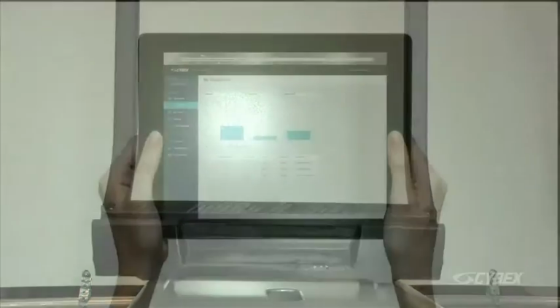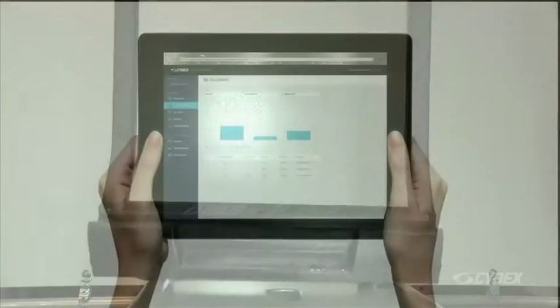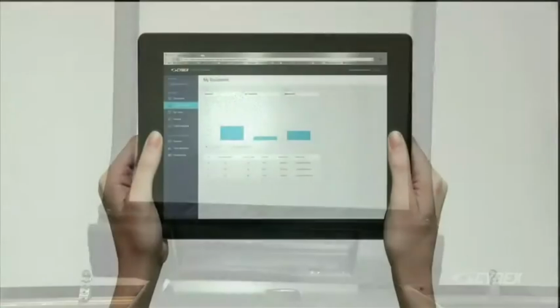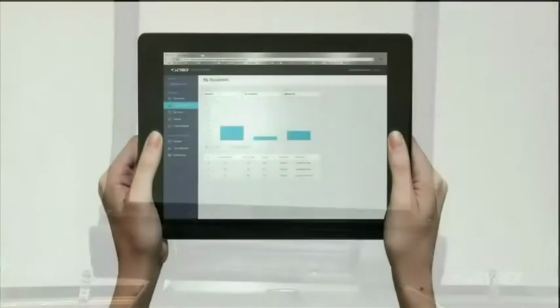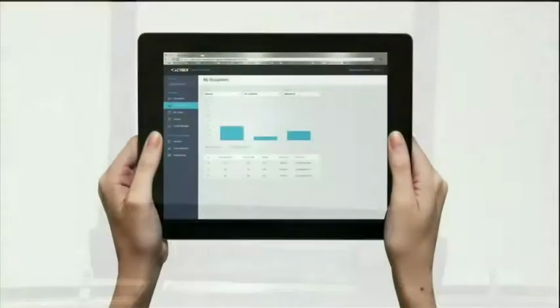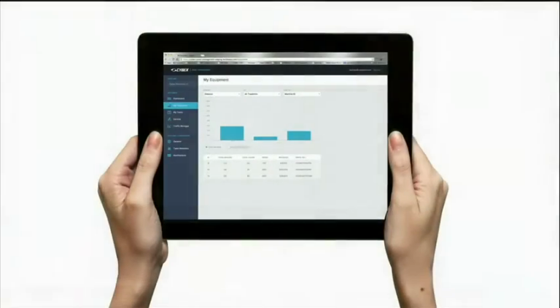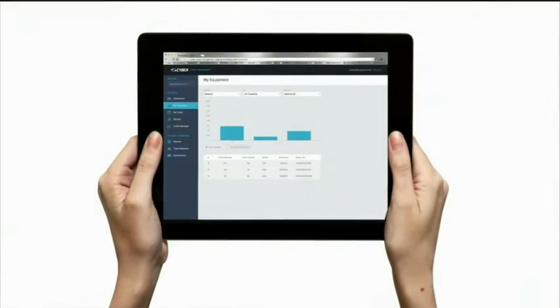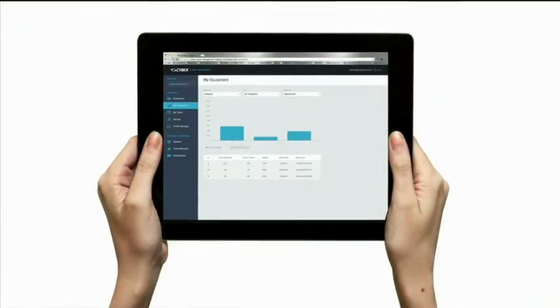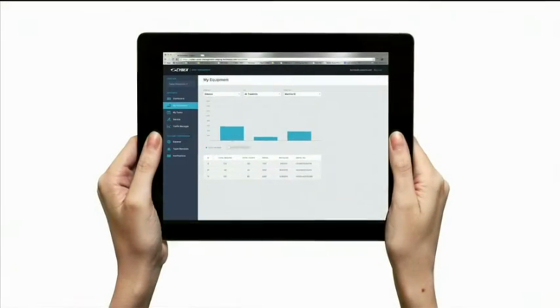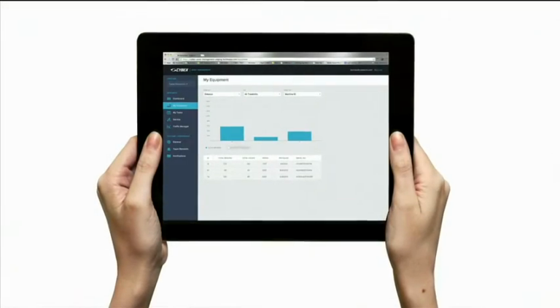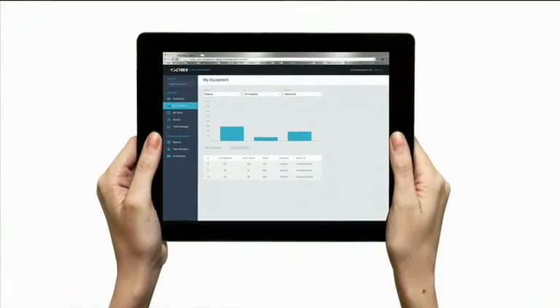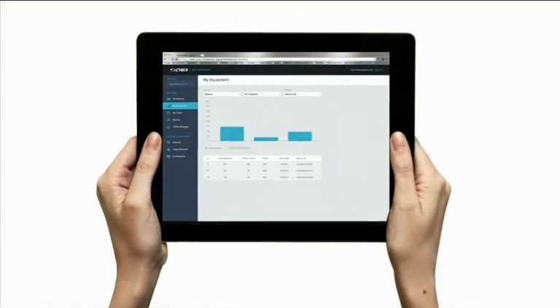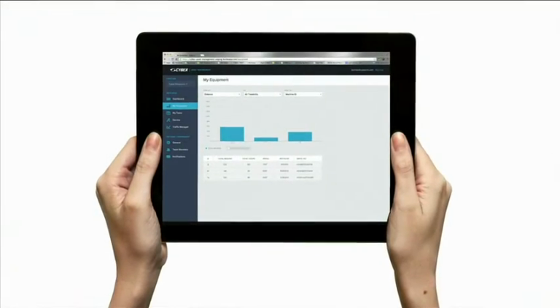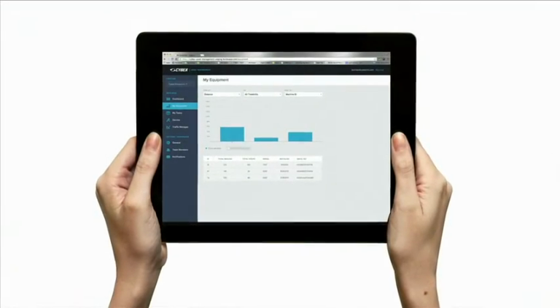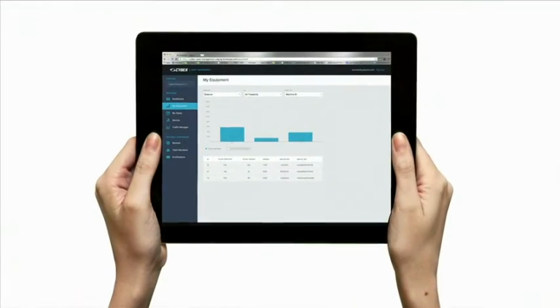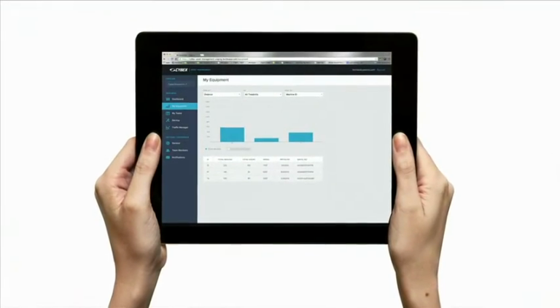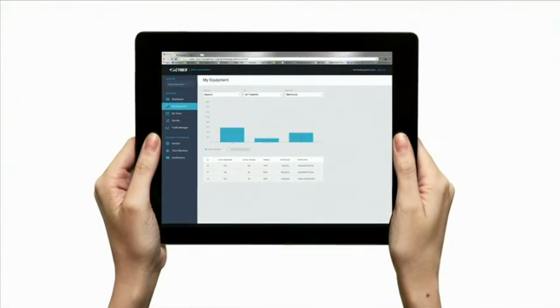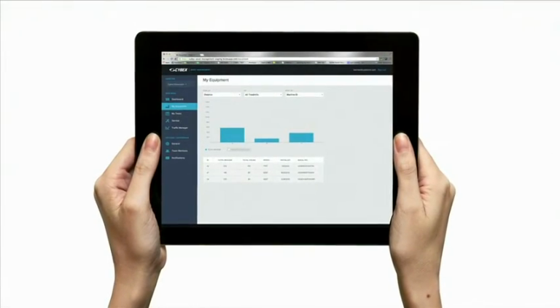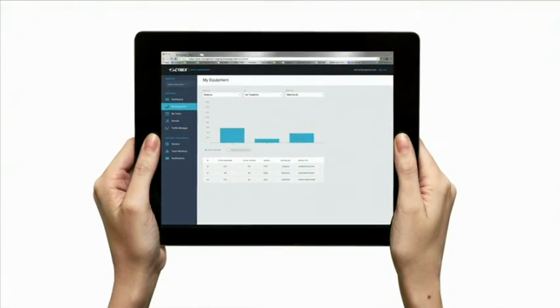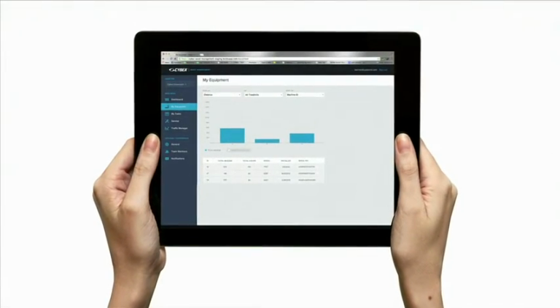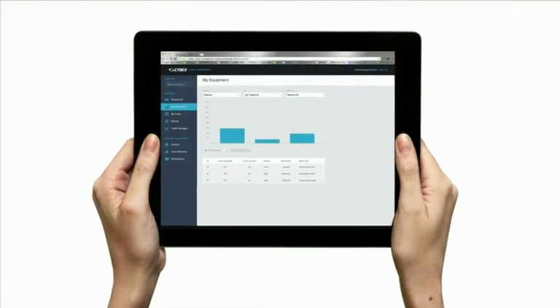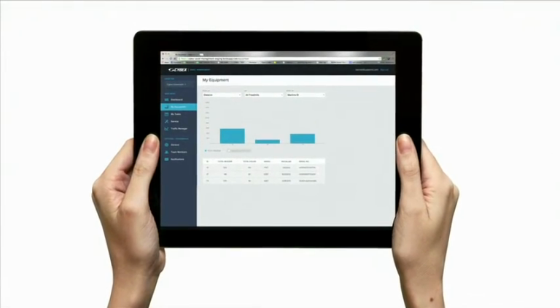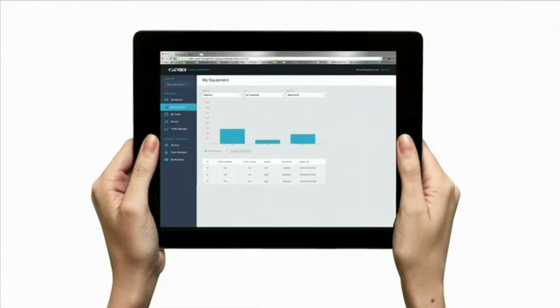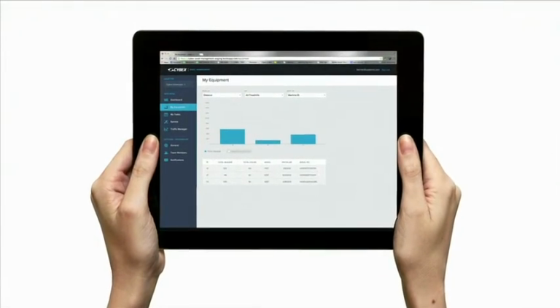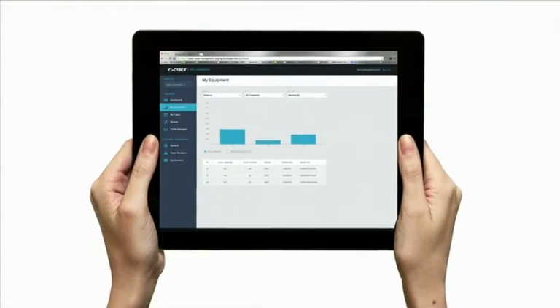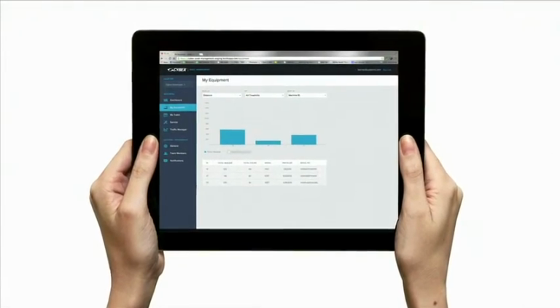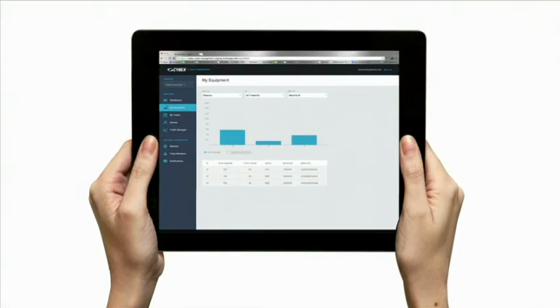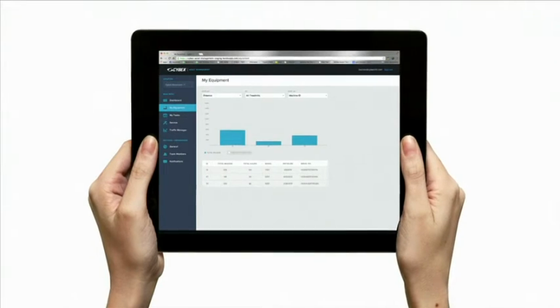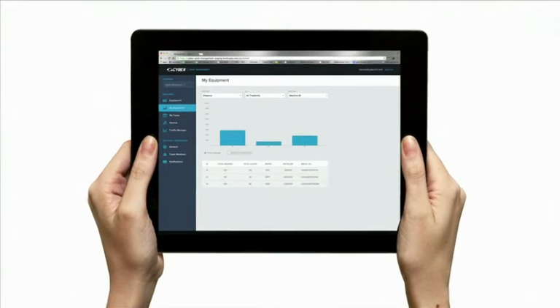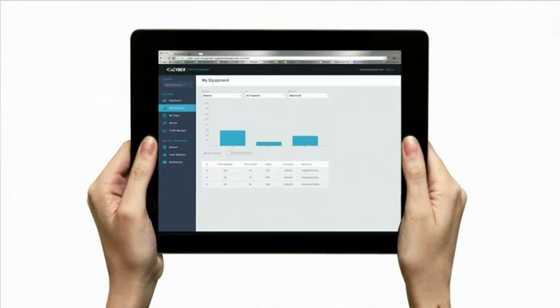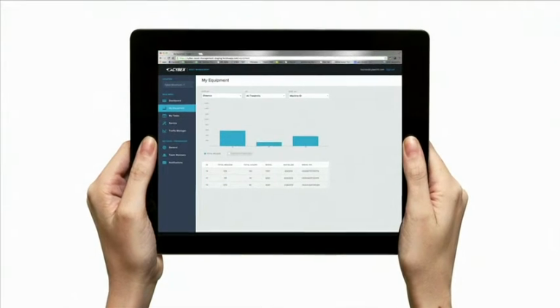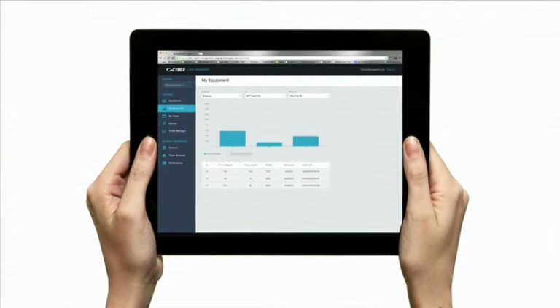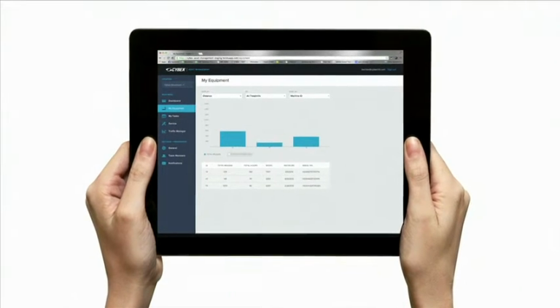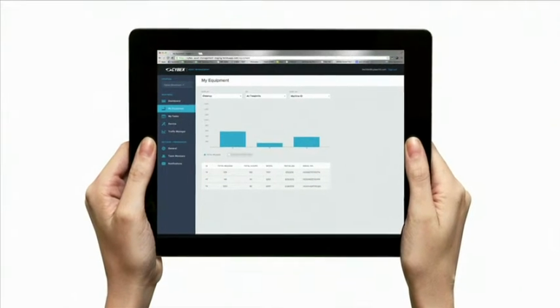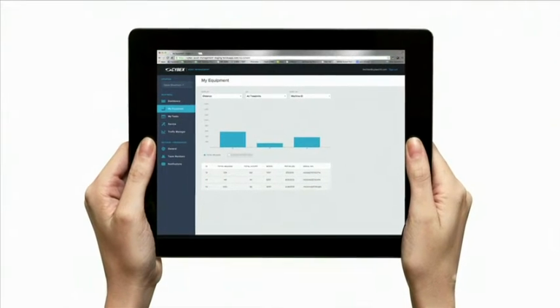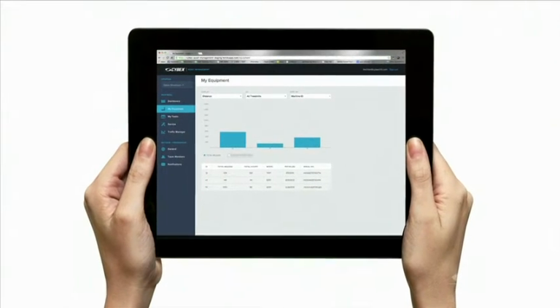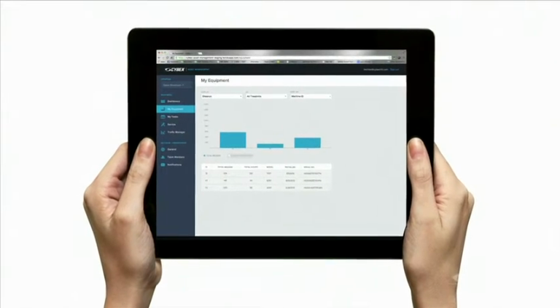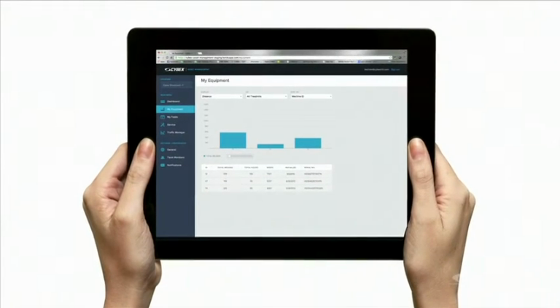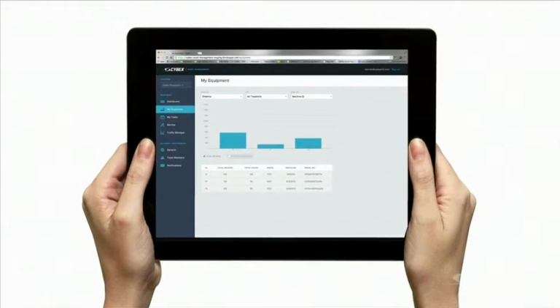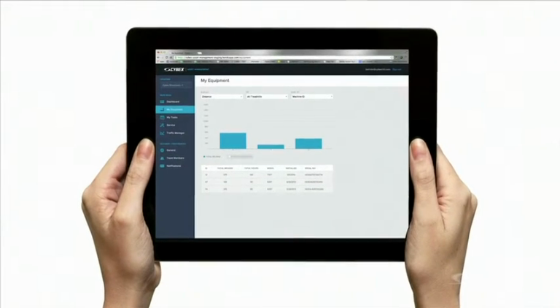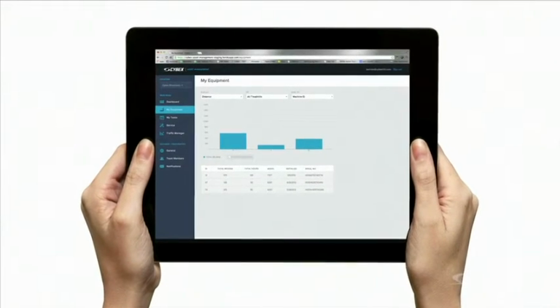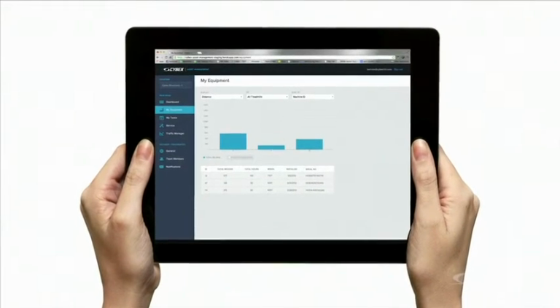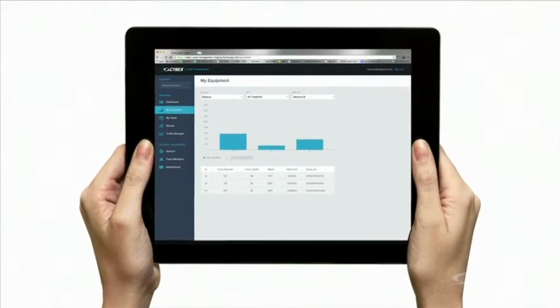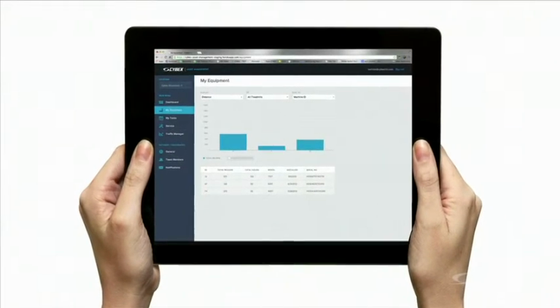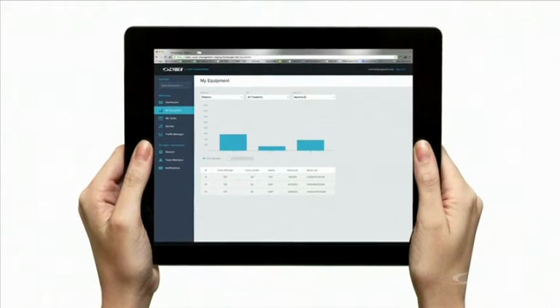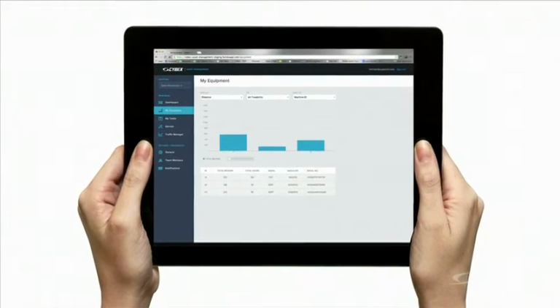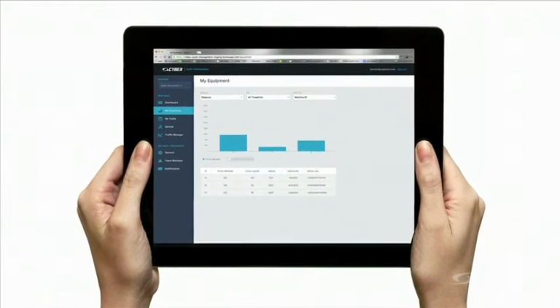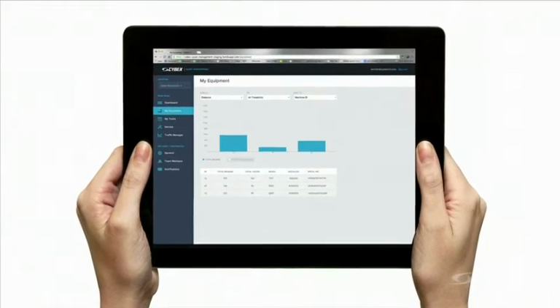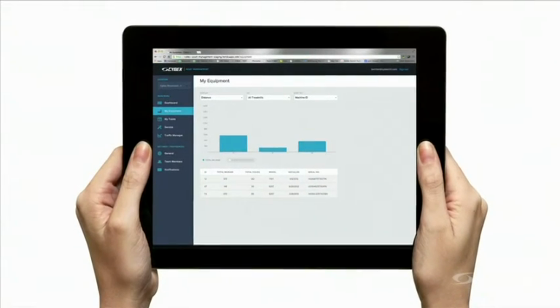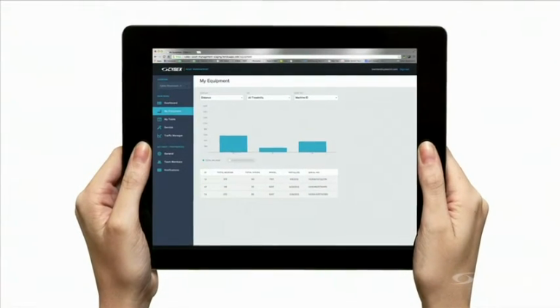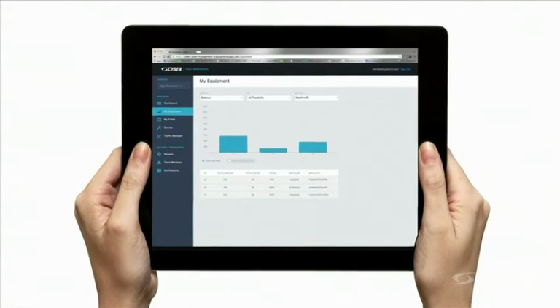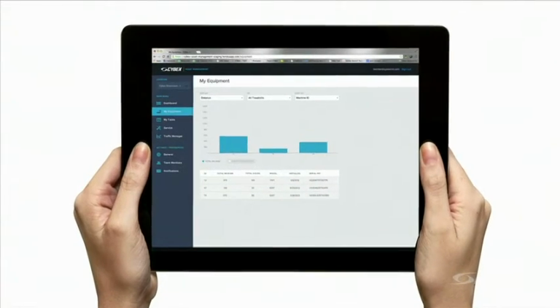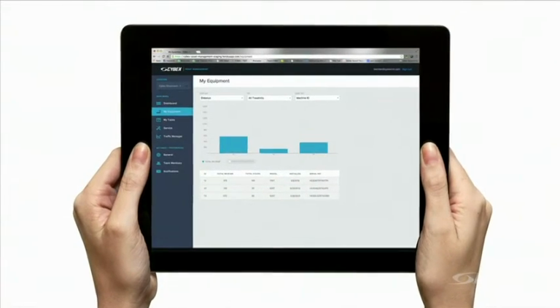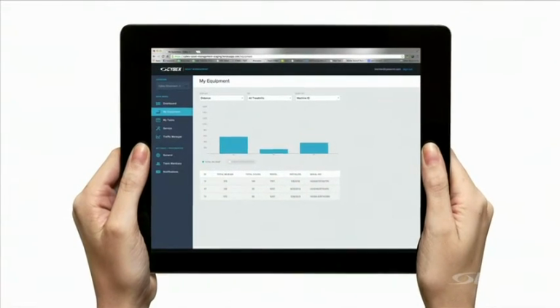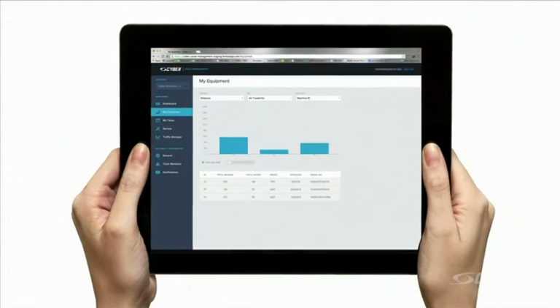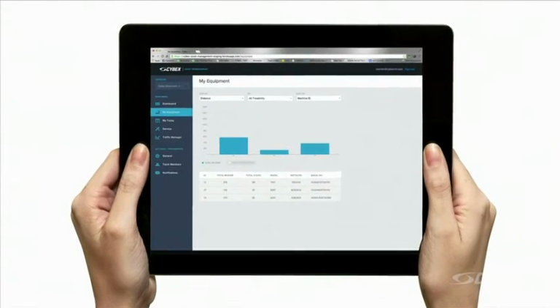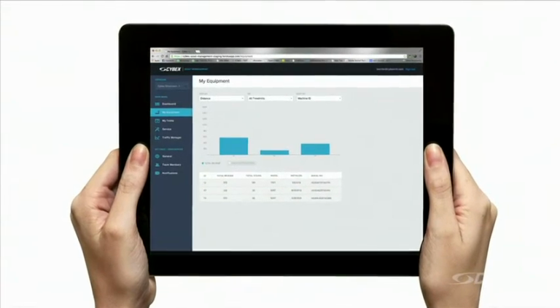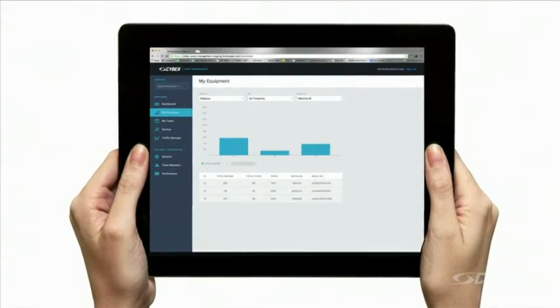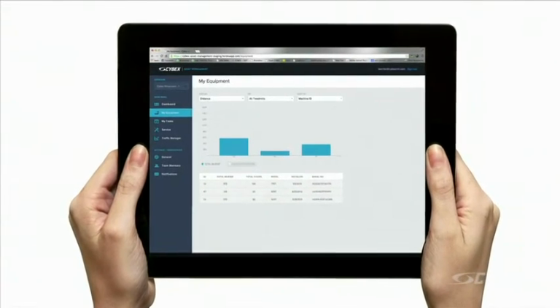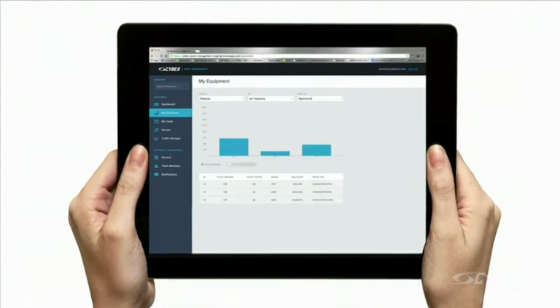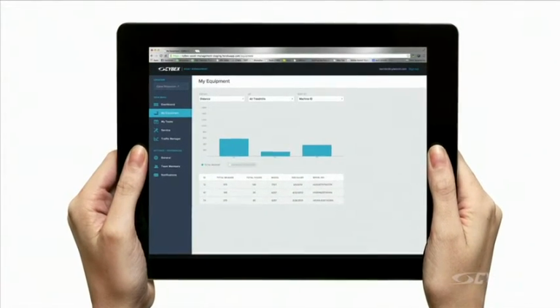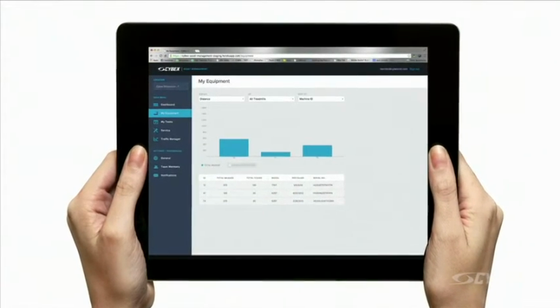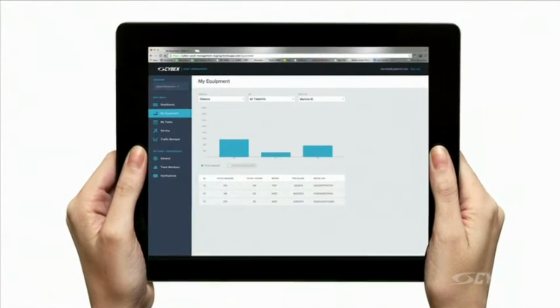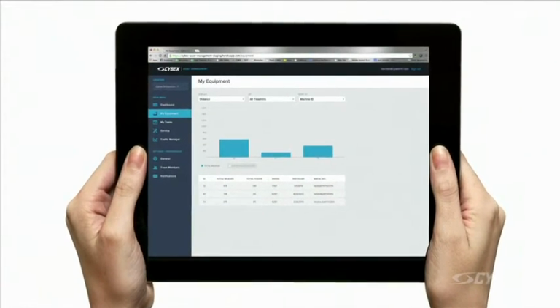View the equipment portal. Determine which unit has the lowest mileage and determine which unit has the highest mileage.